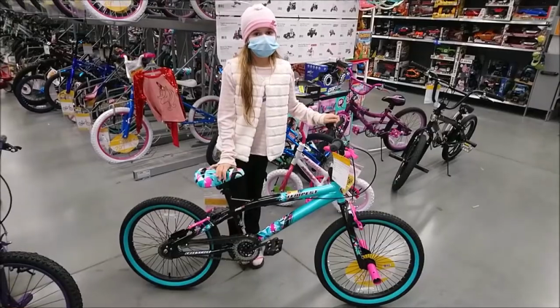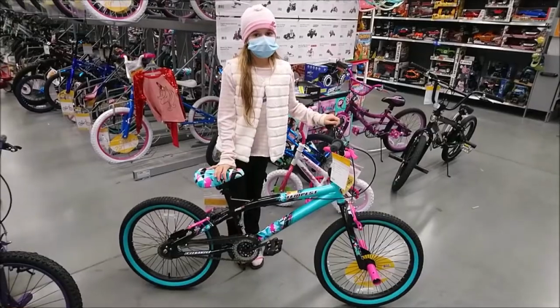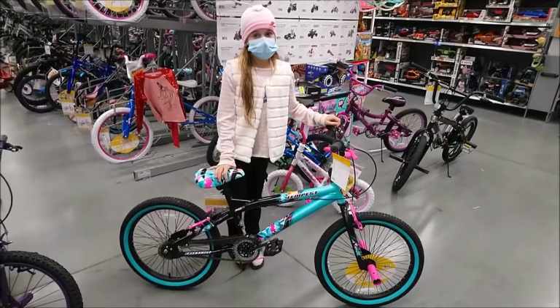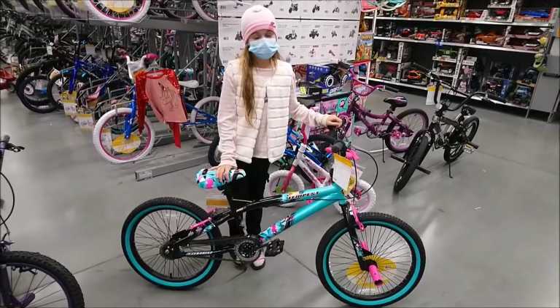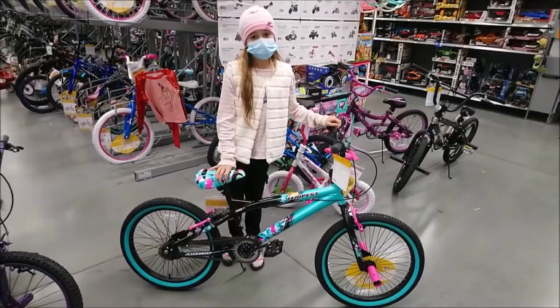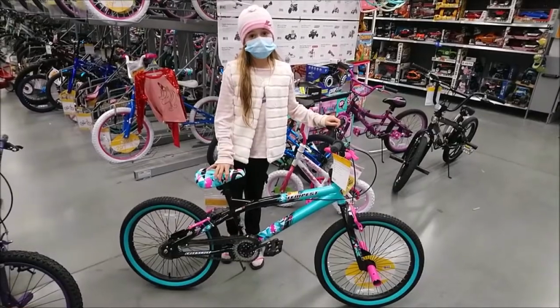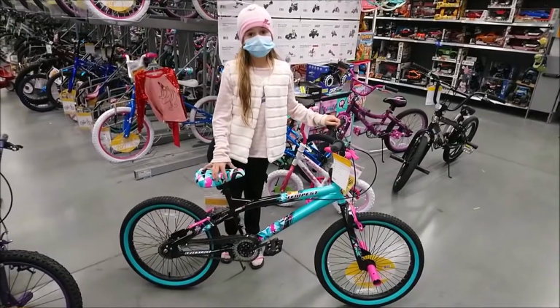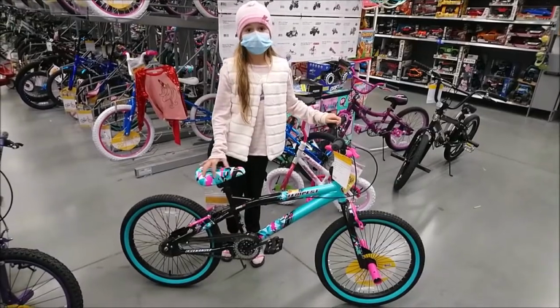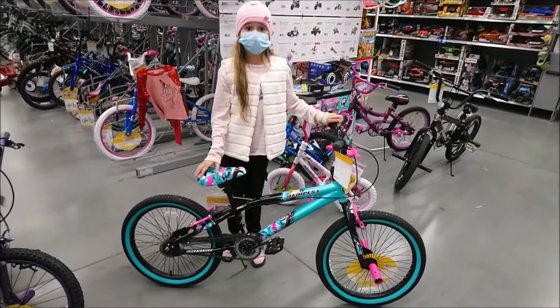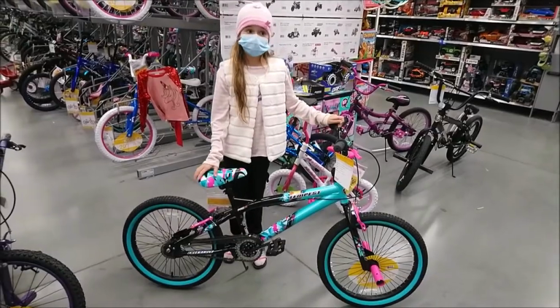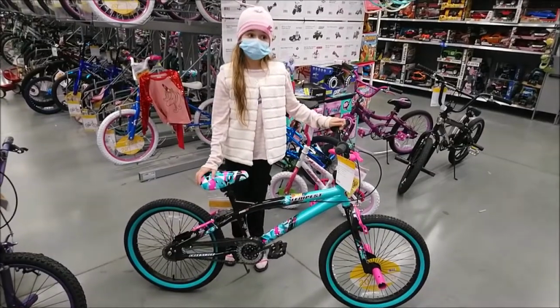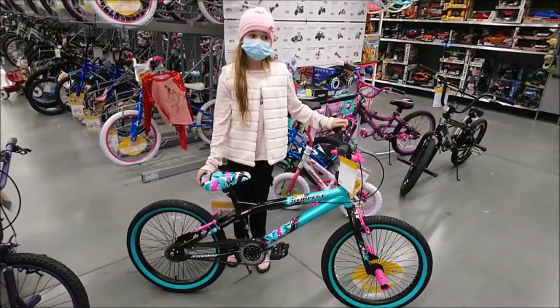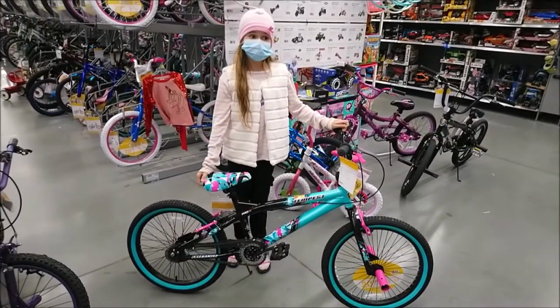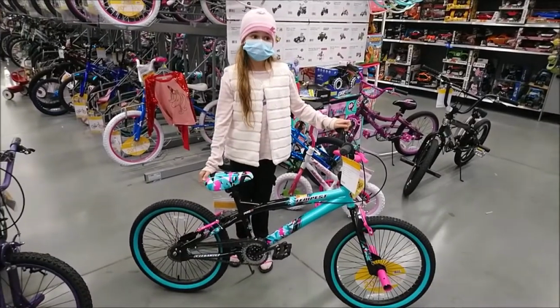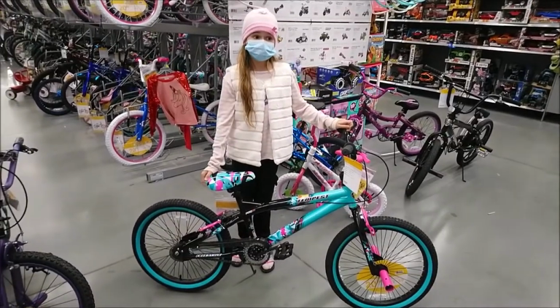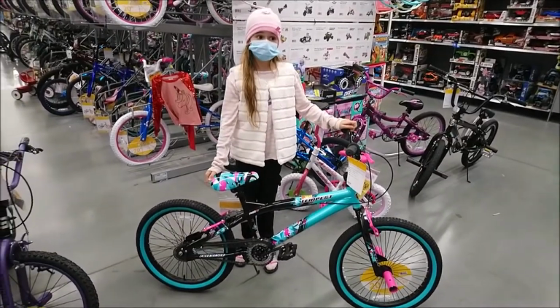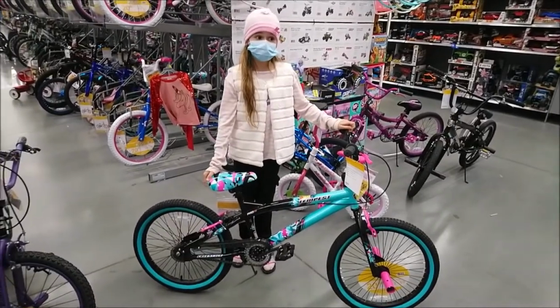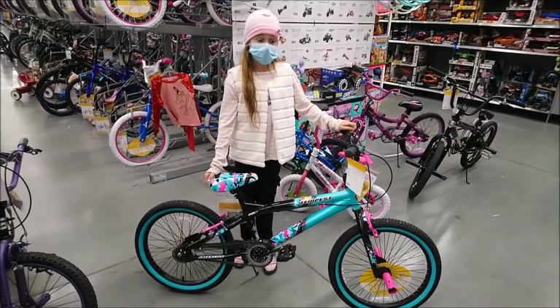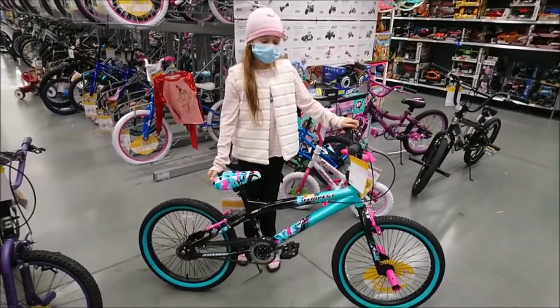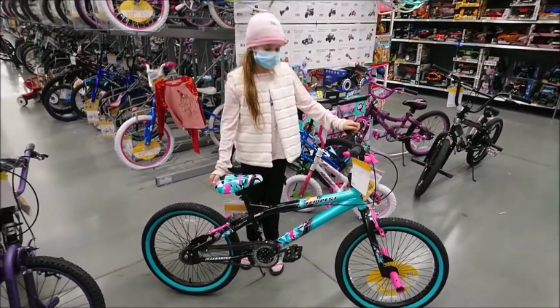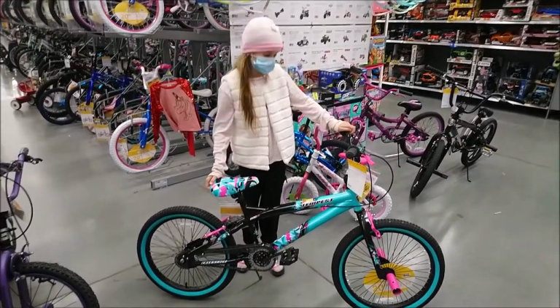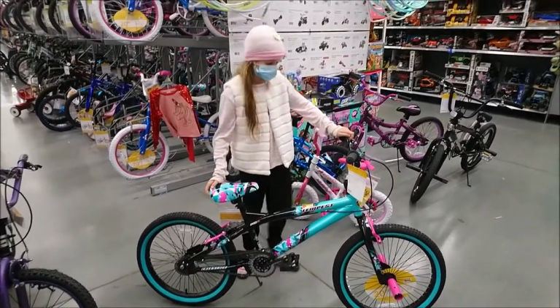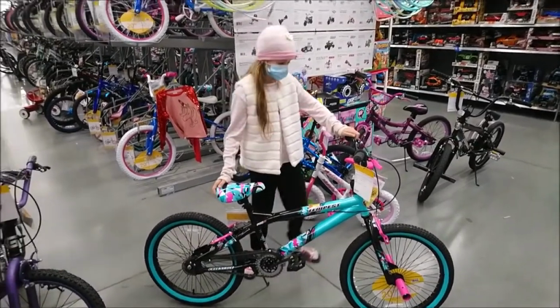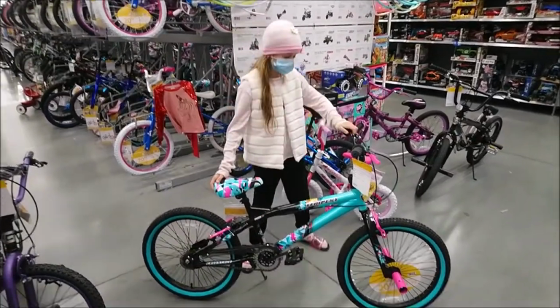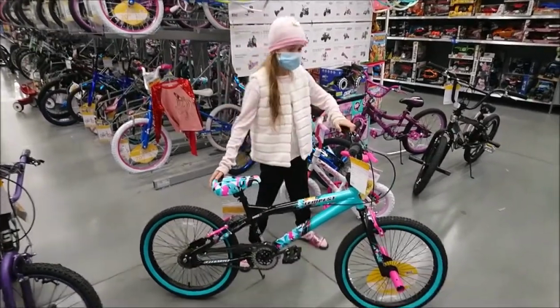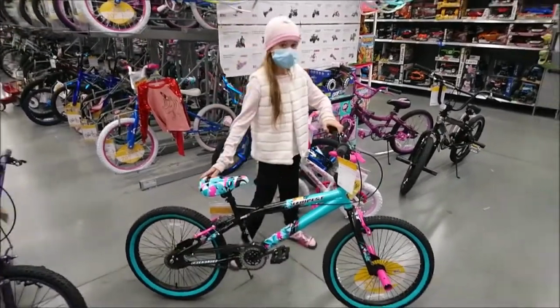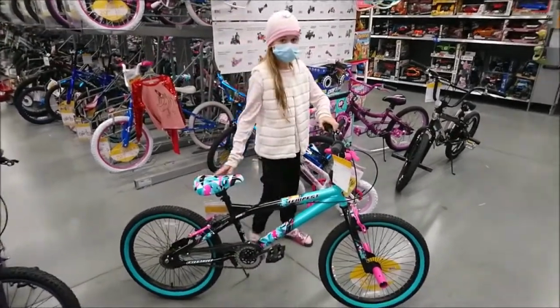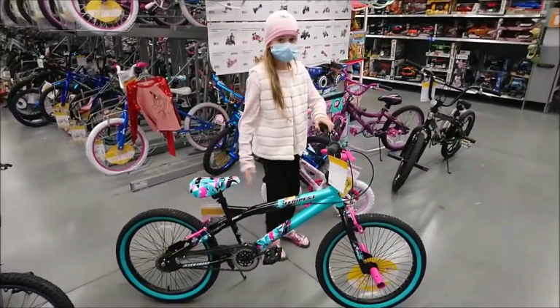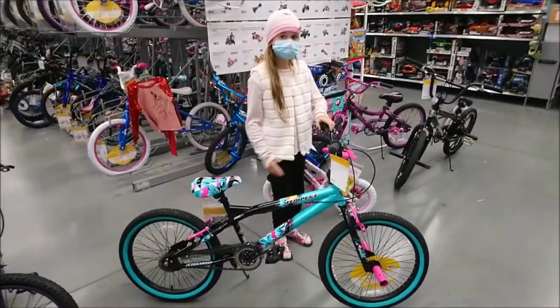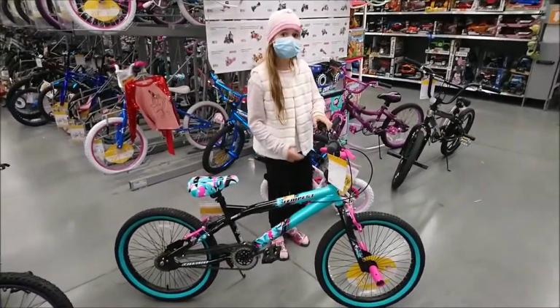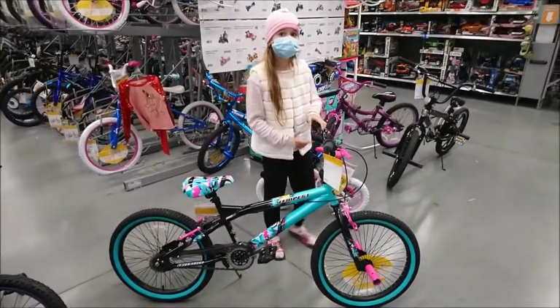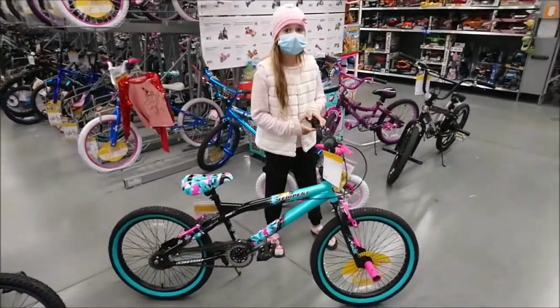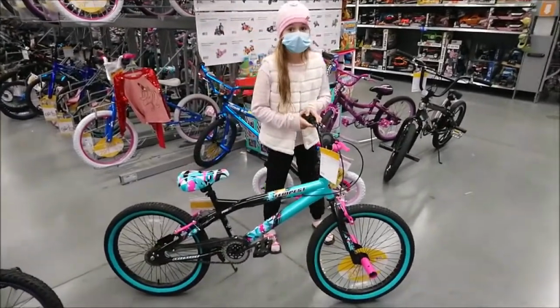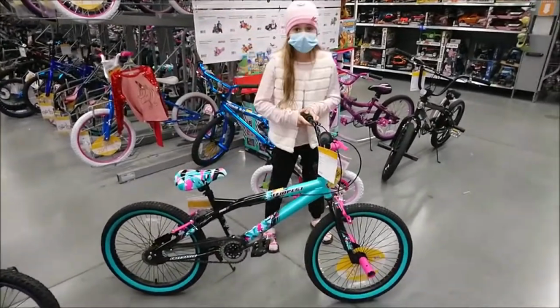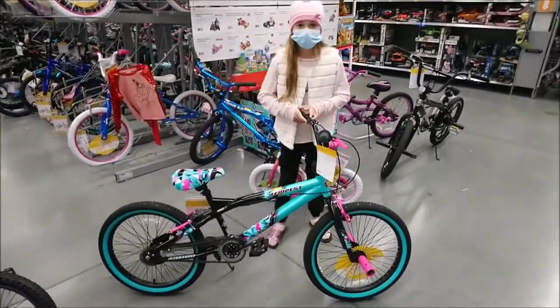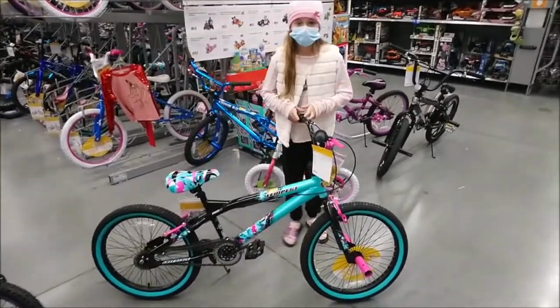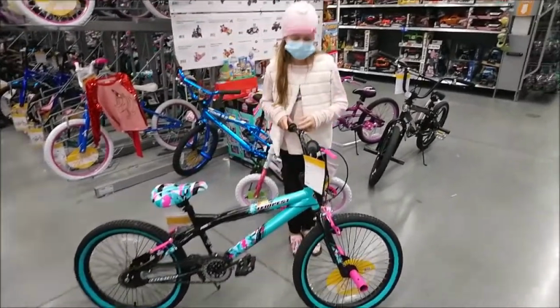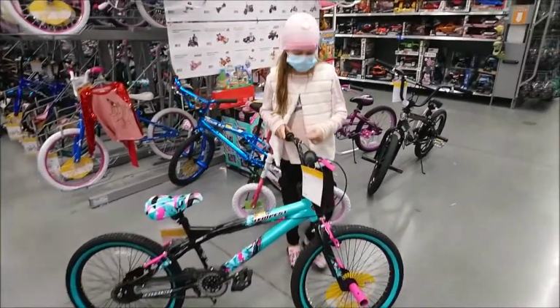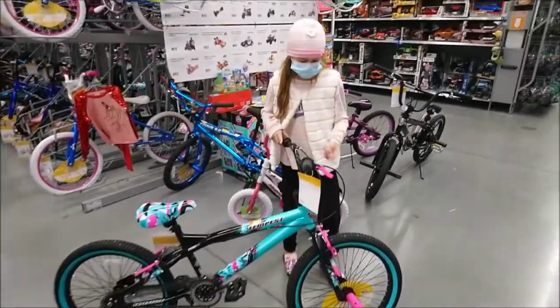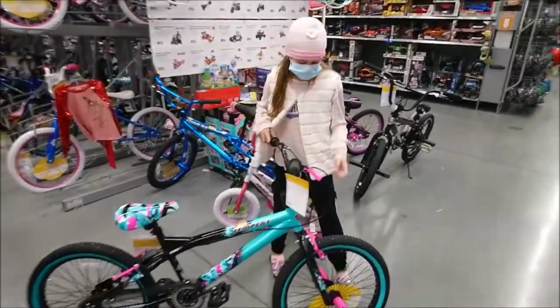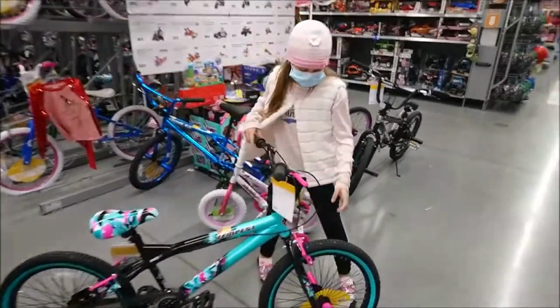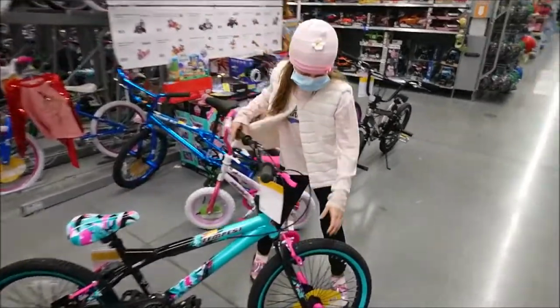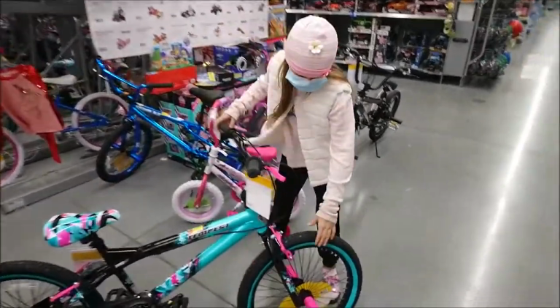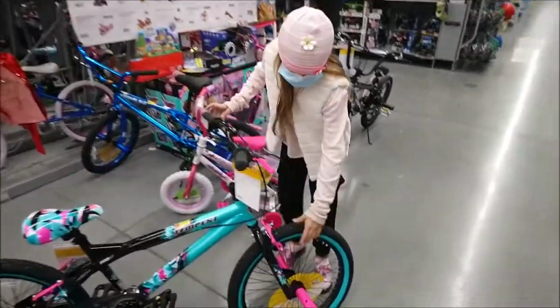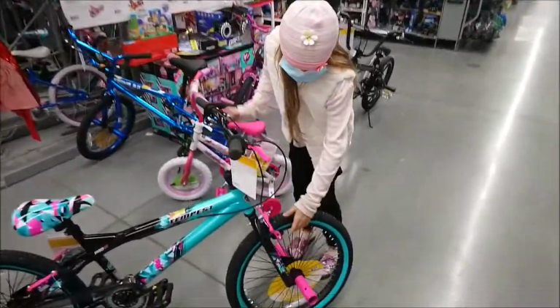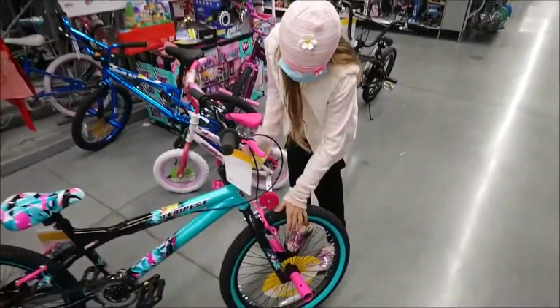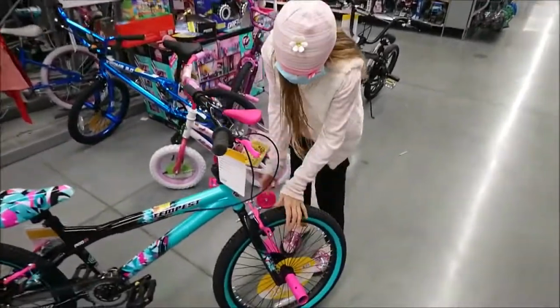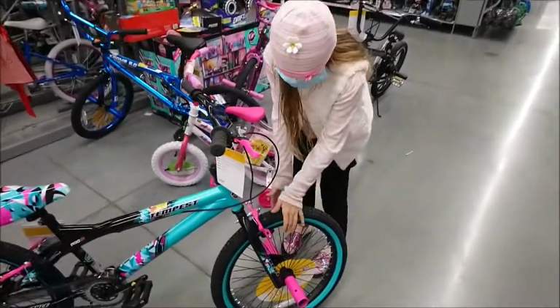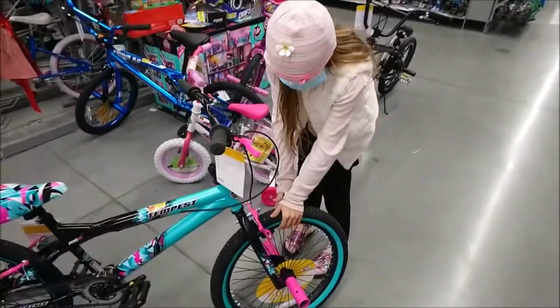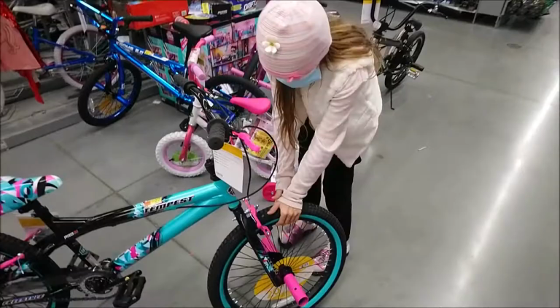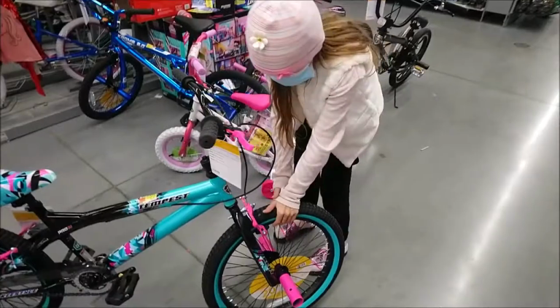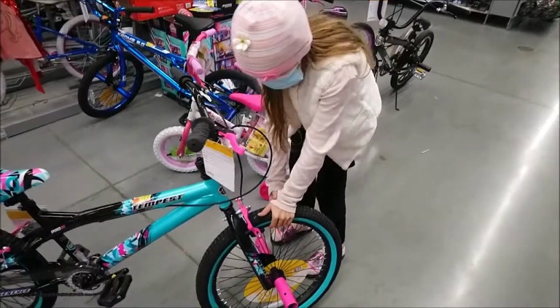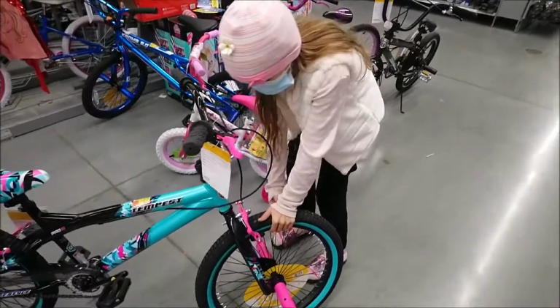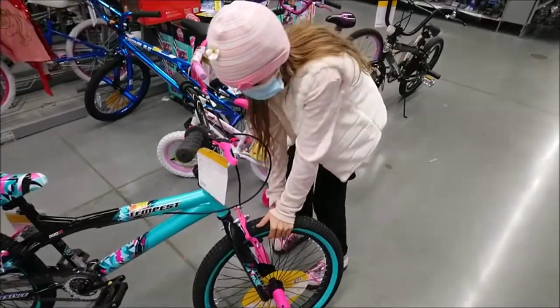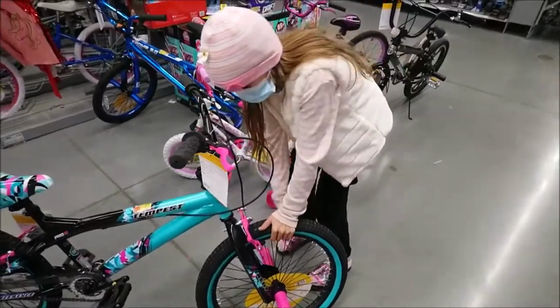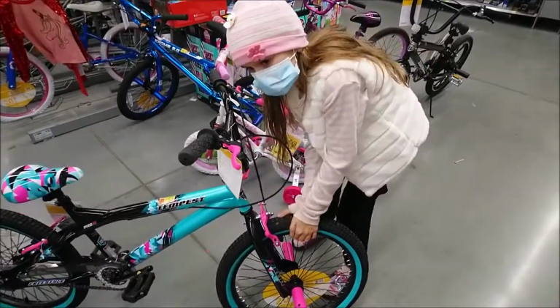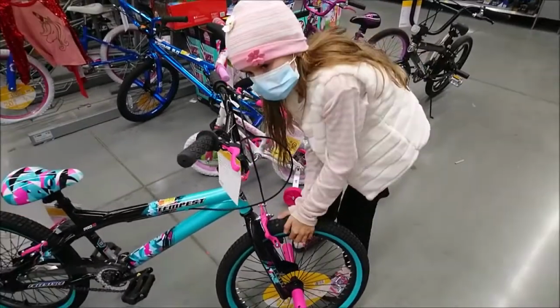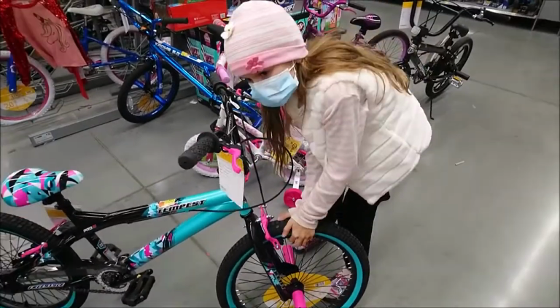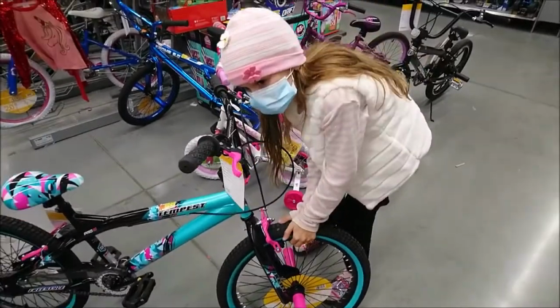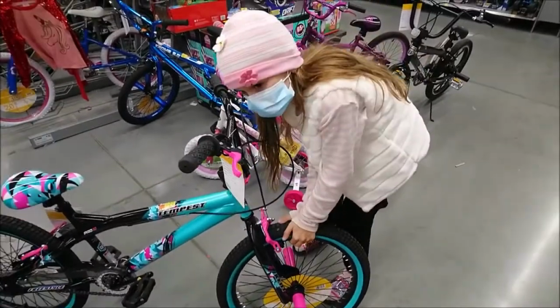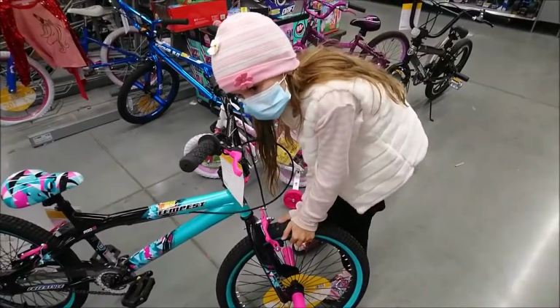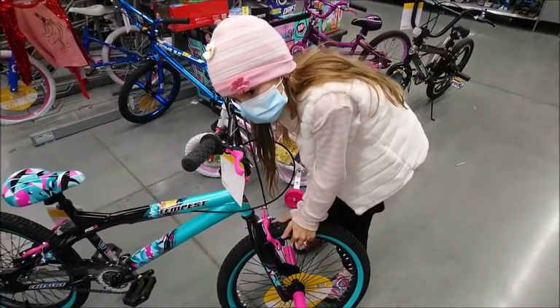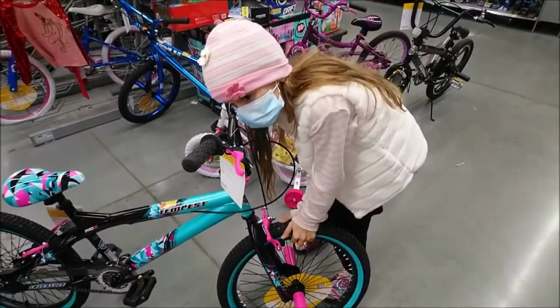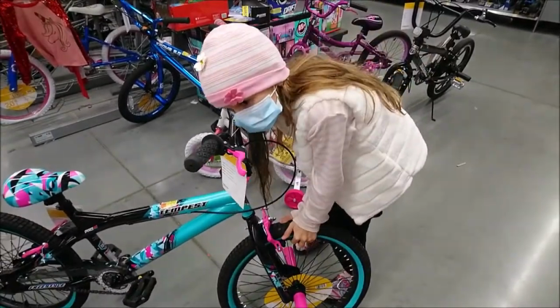Now I'm going to do the ABC check. First is air, so I'm going to check my air. A is for air.